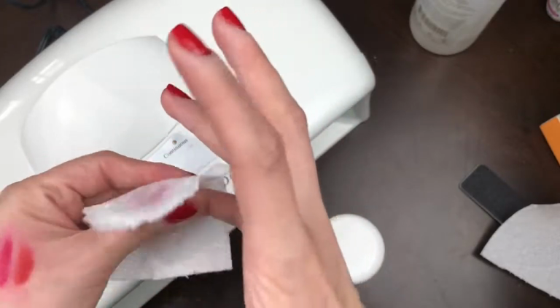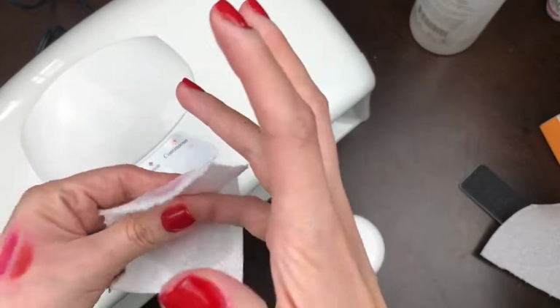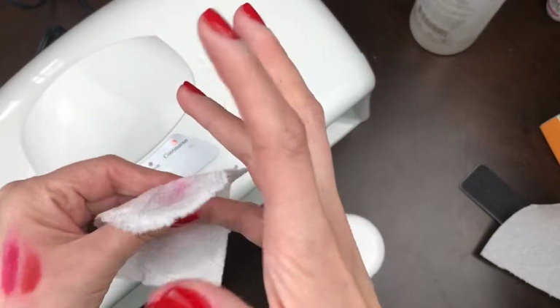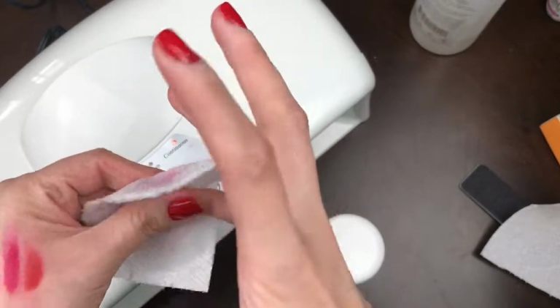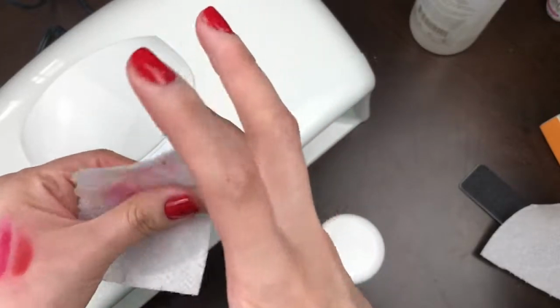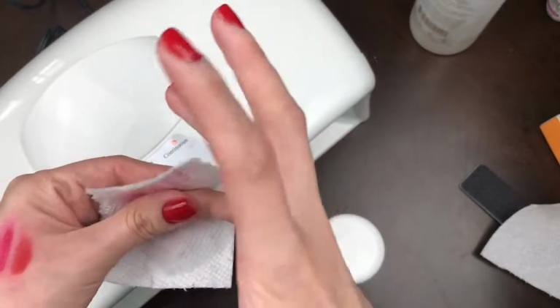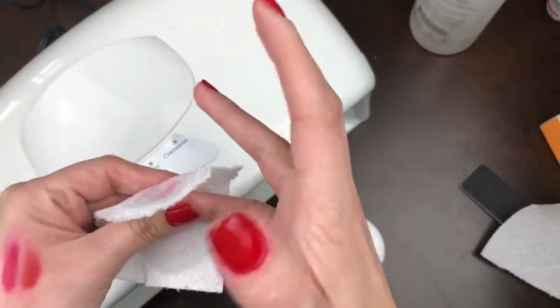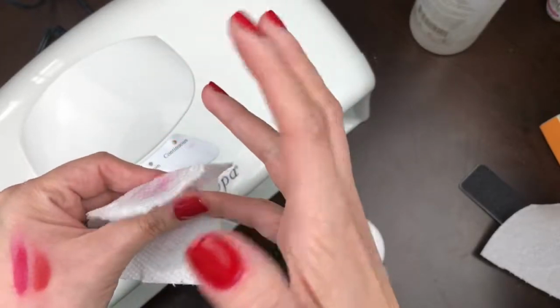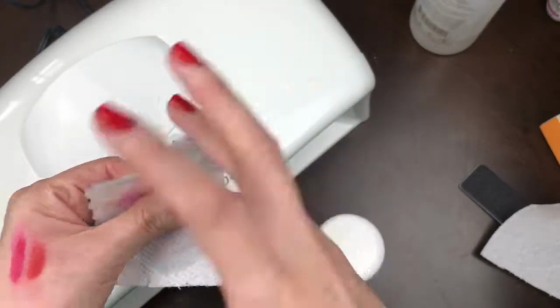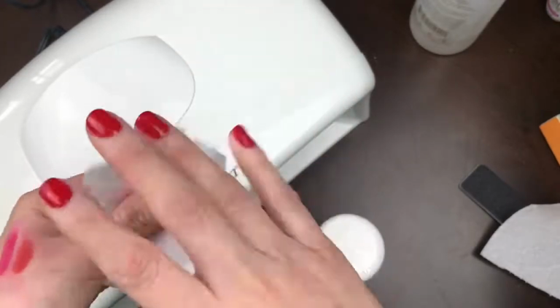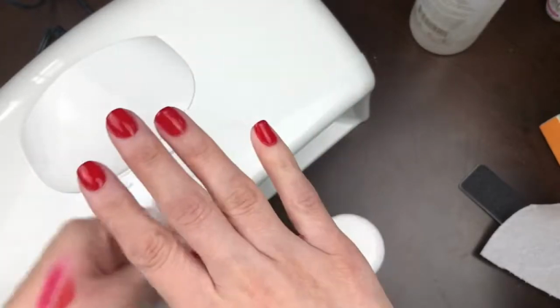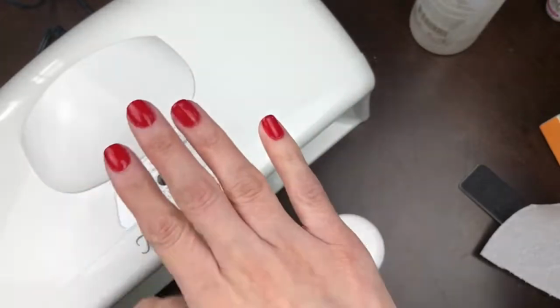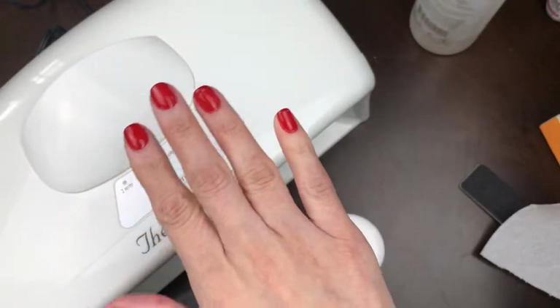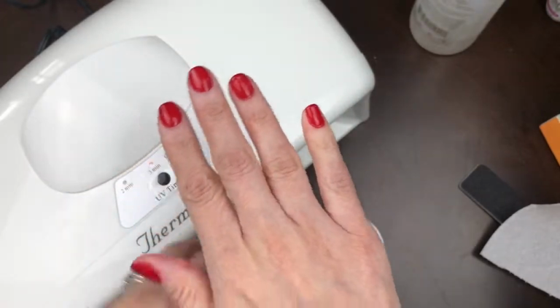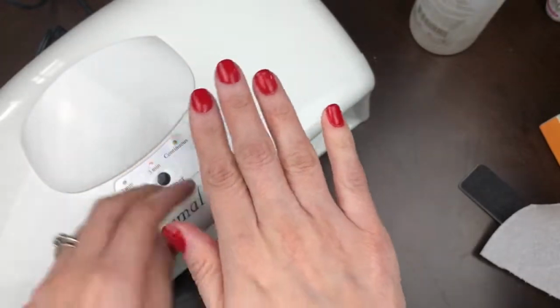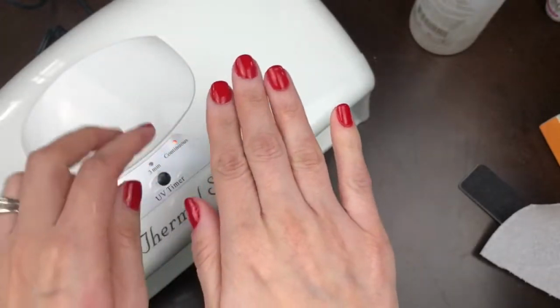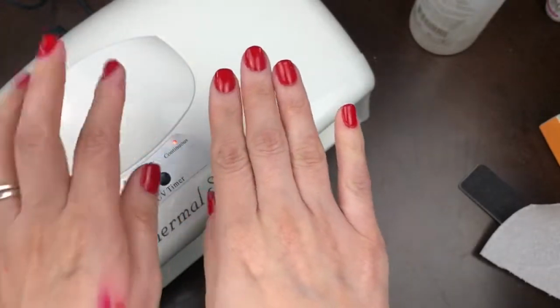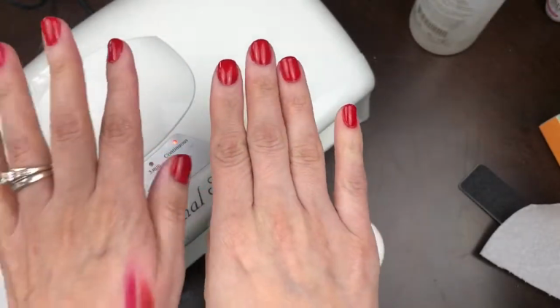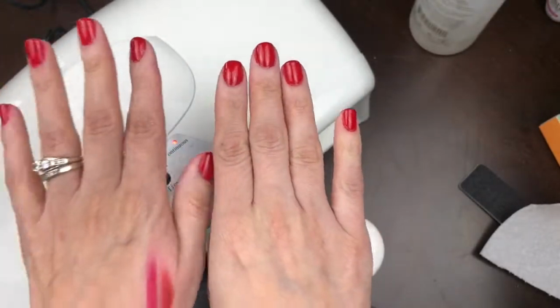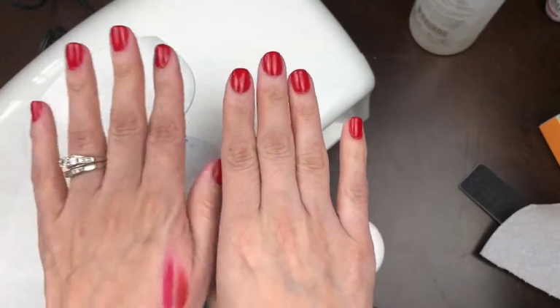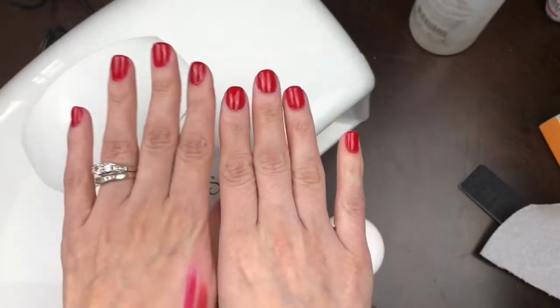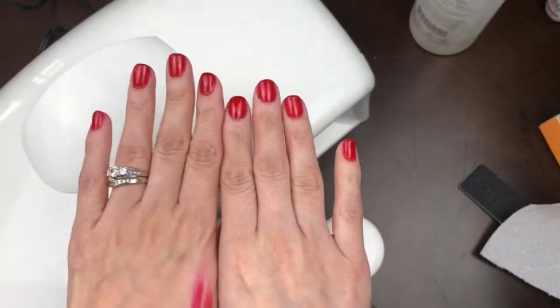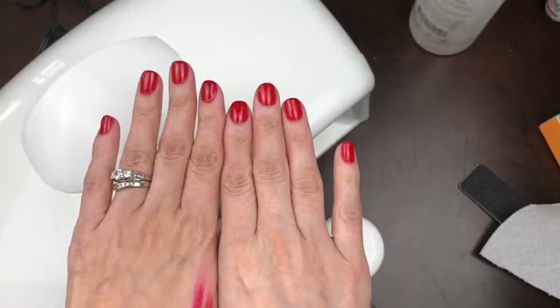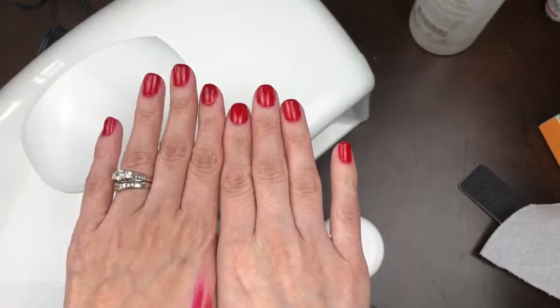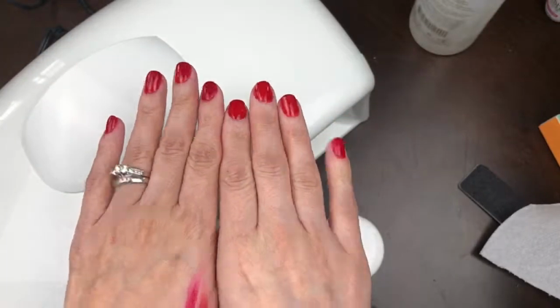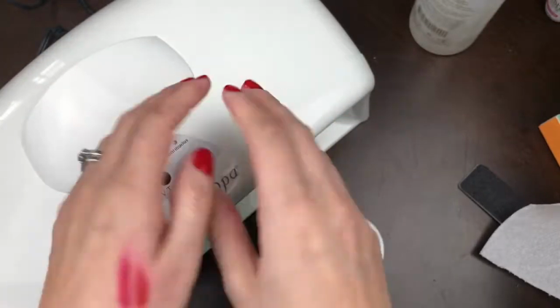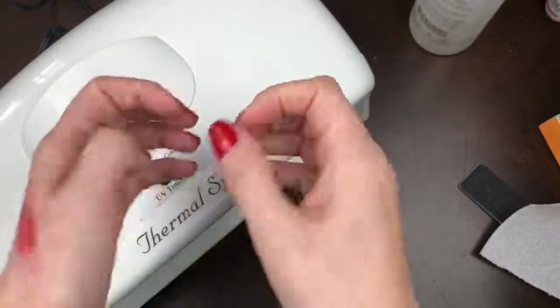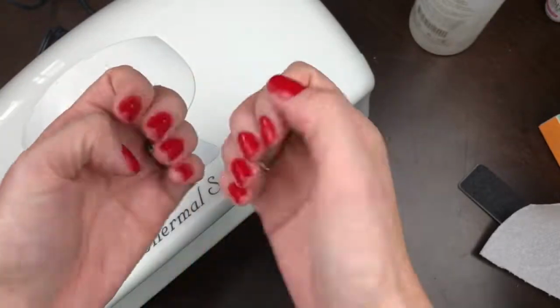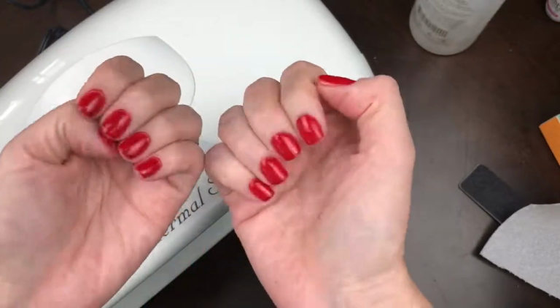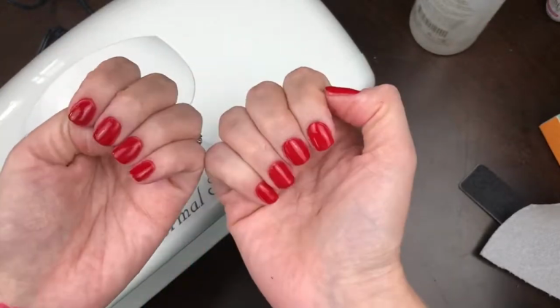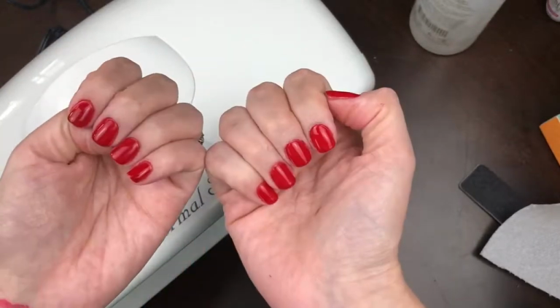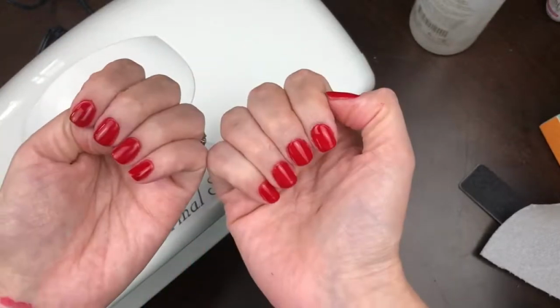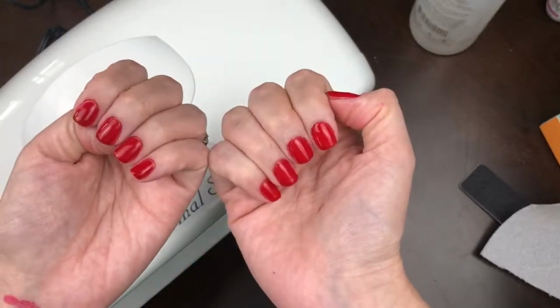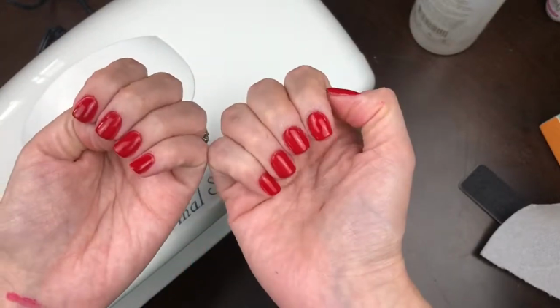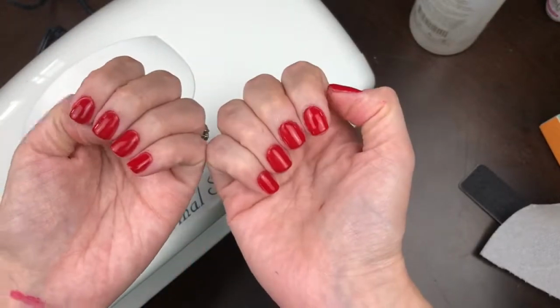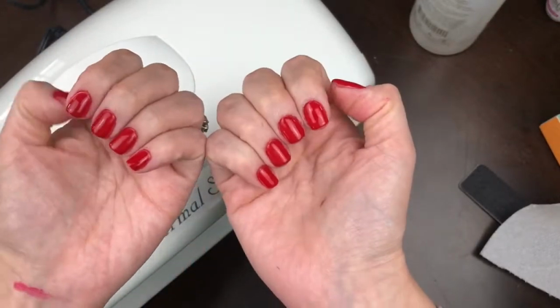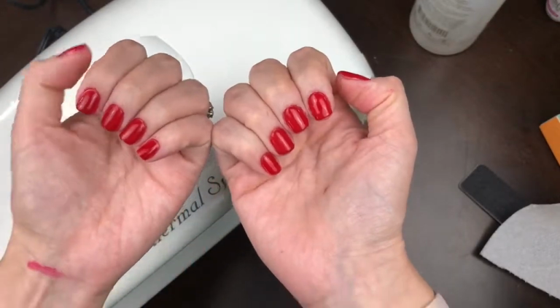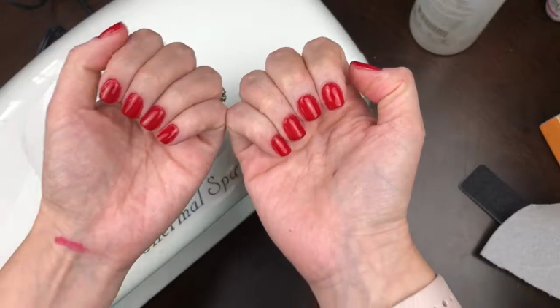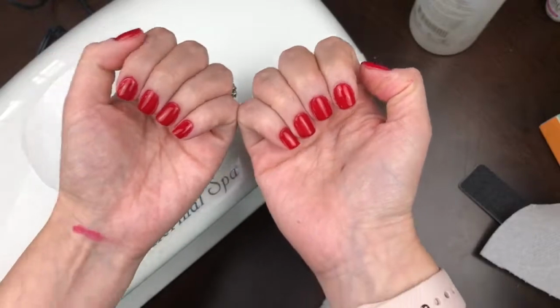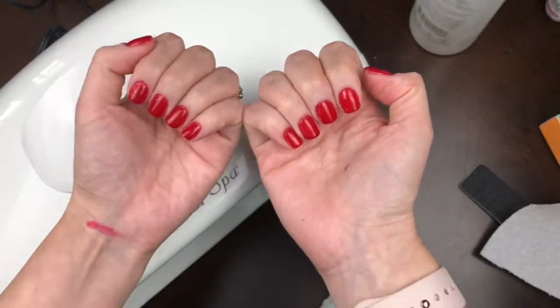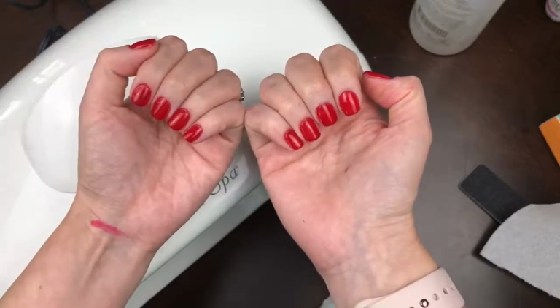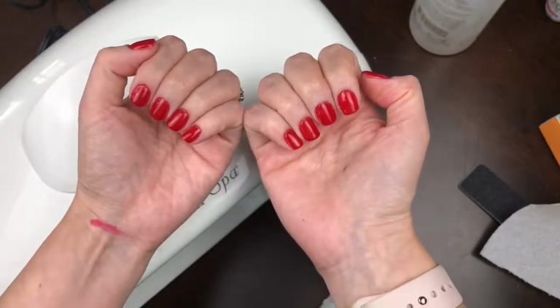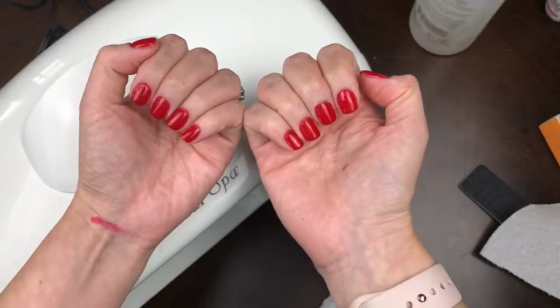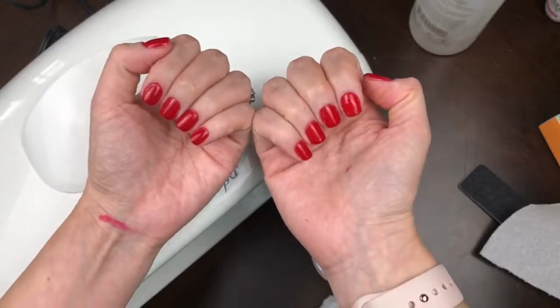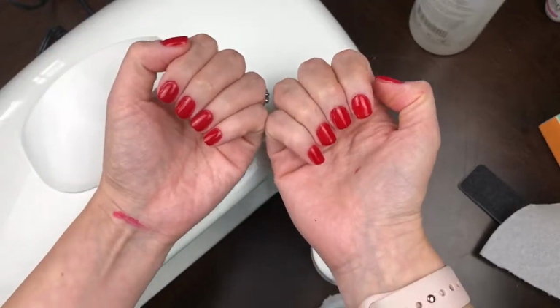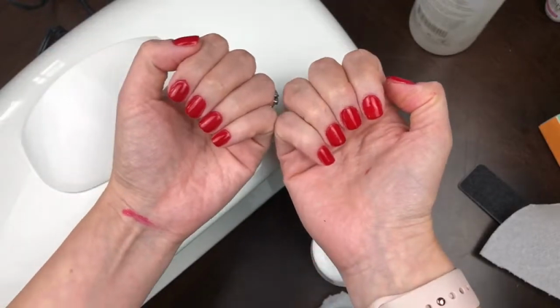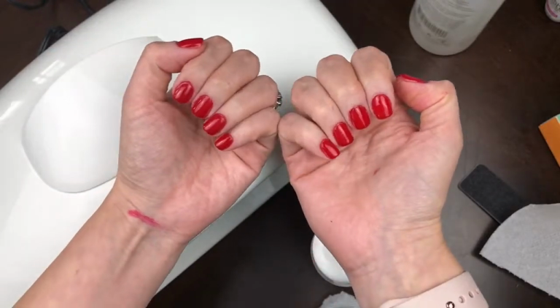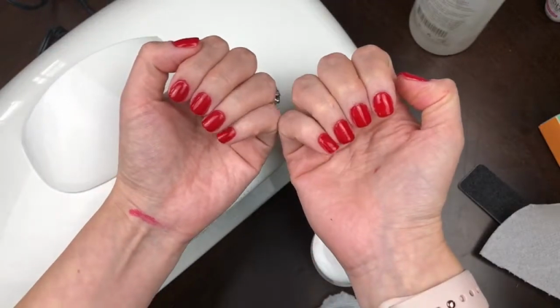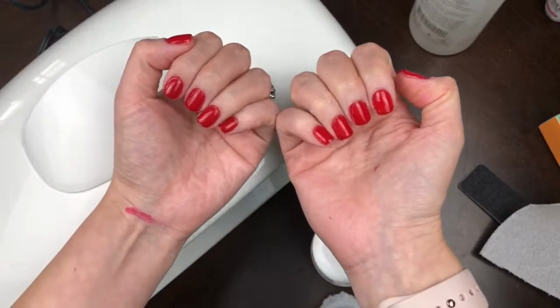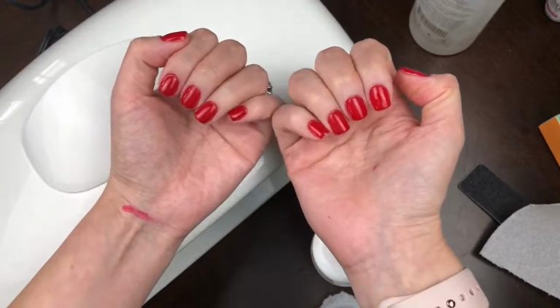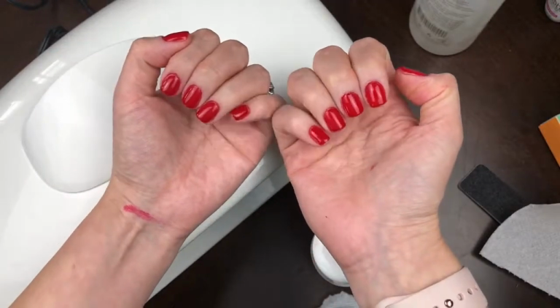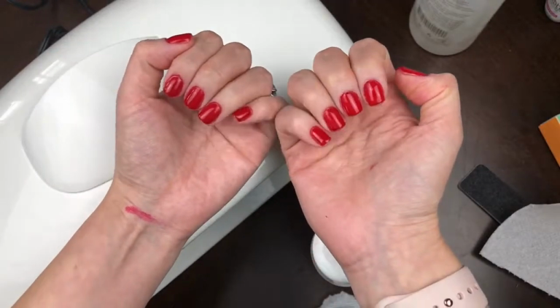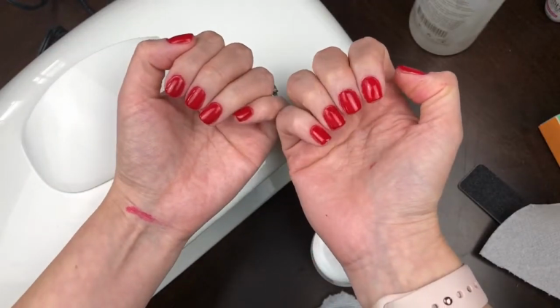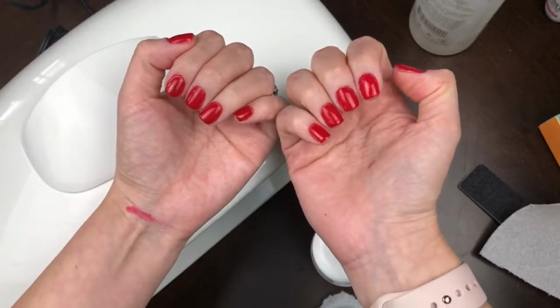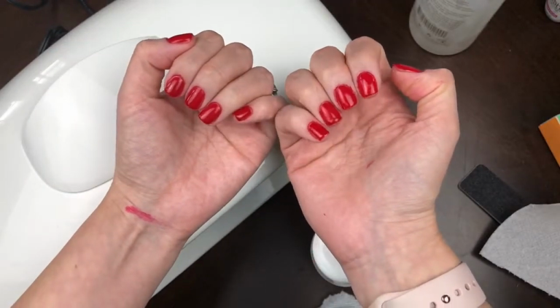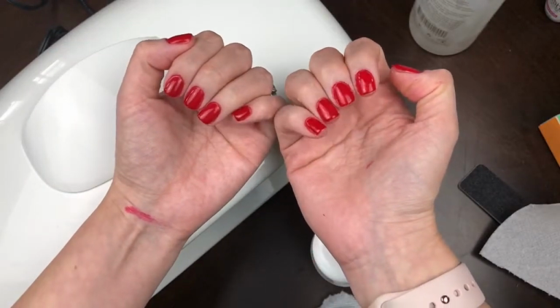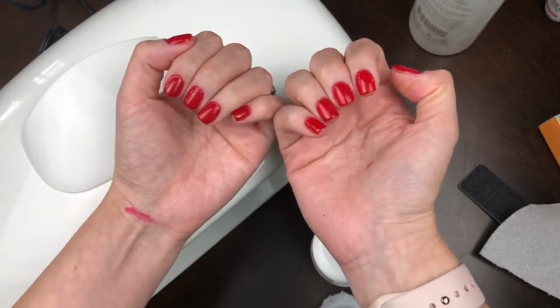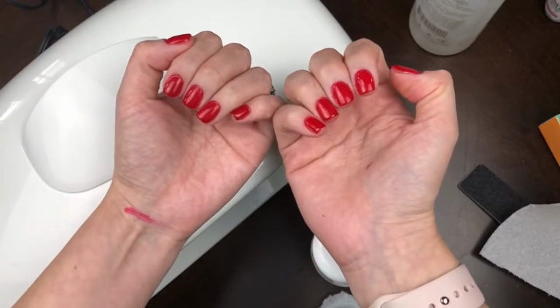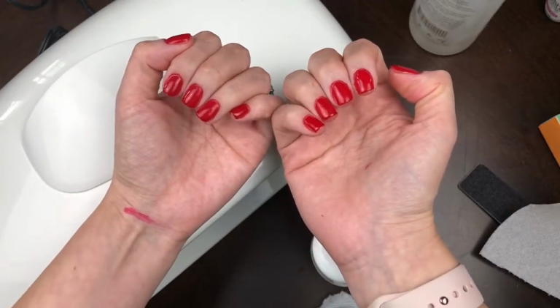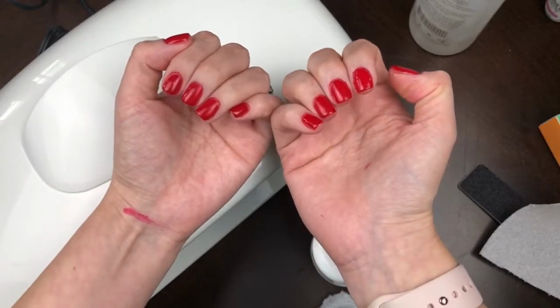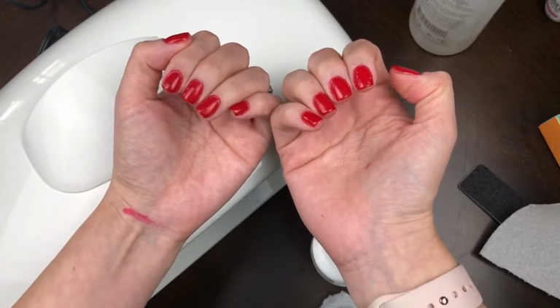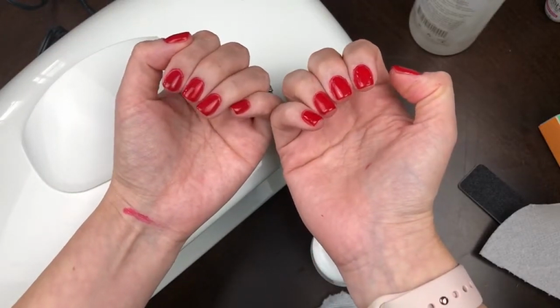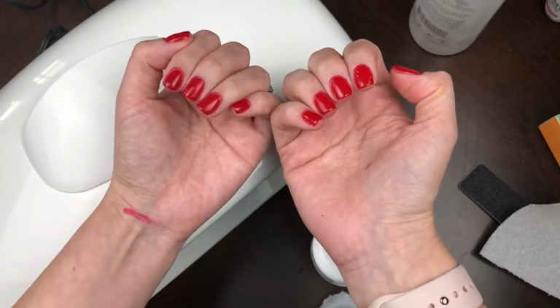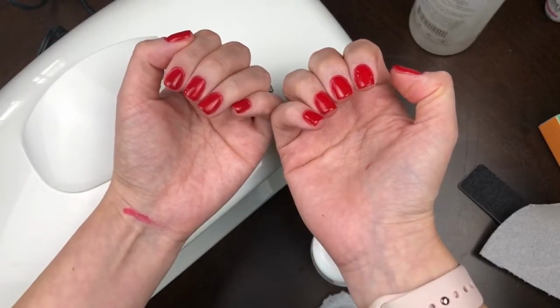I use Bounty paper towel with a little bit of the cleanser and cleanse everything around my nails. After curing, the nails feel sticky, so cleaning removes that stickiness and makes the nails shine even more. This will be the finished product — hopefully you guys can see that.